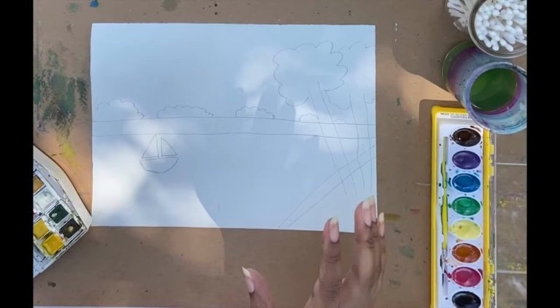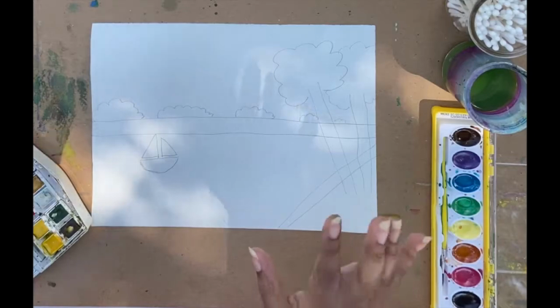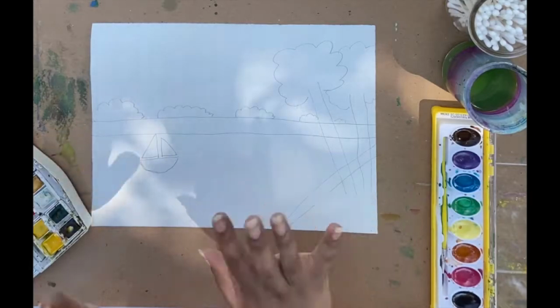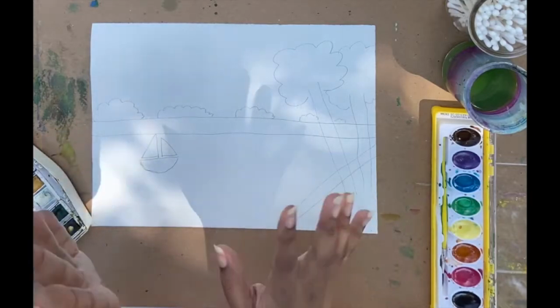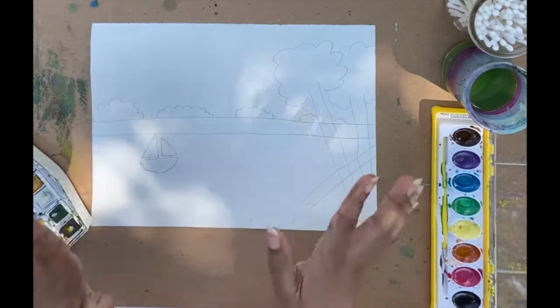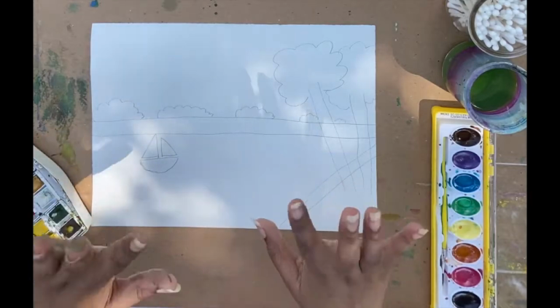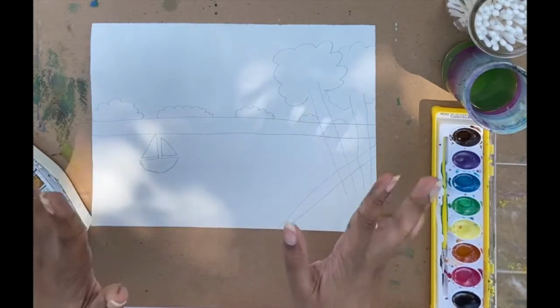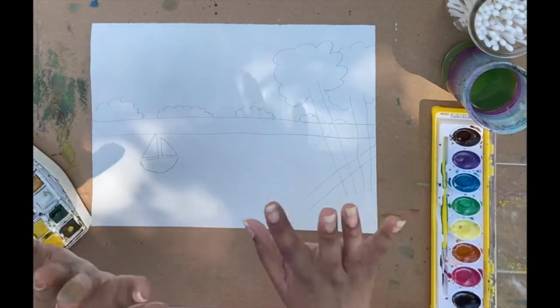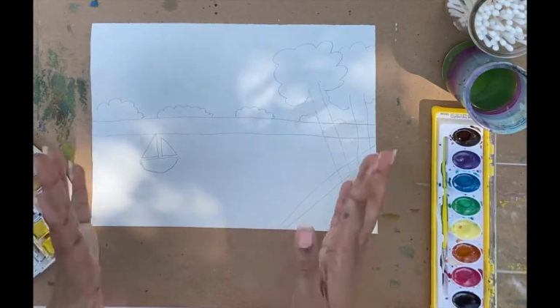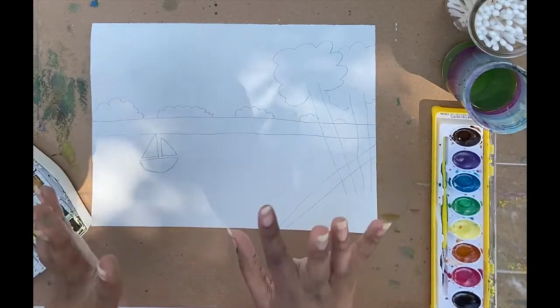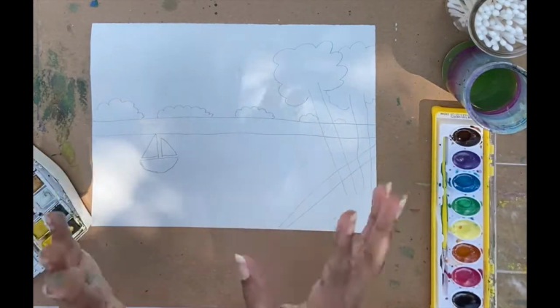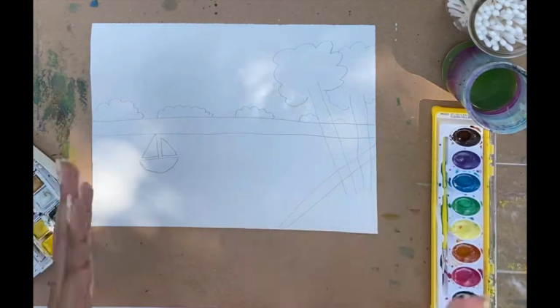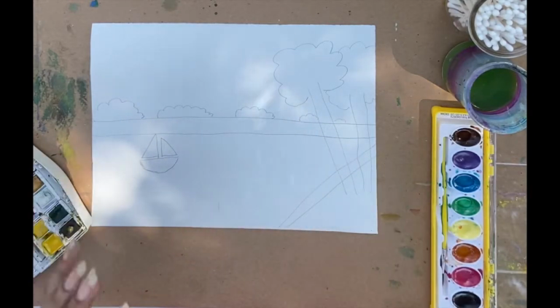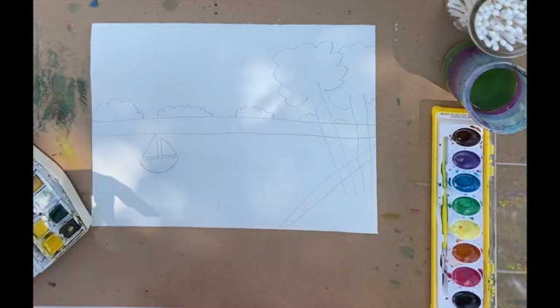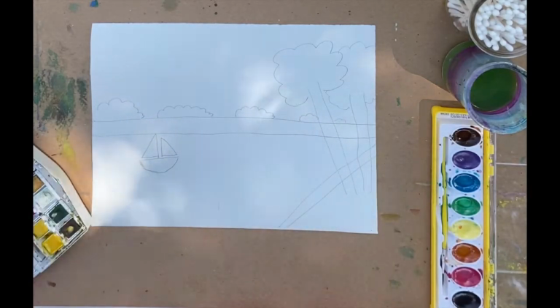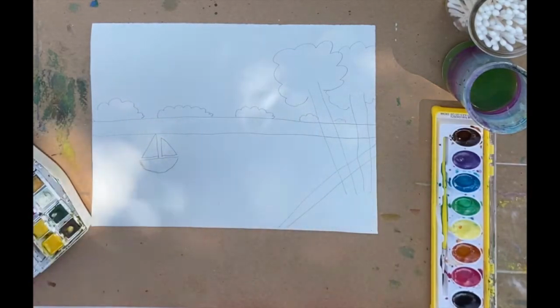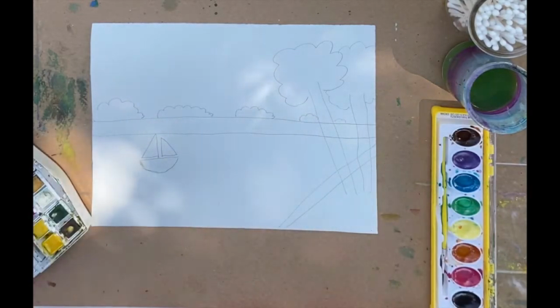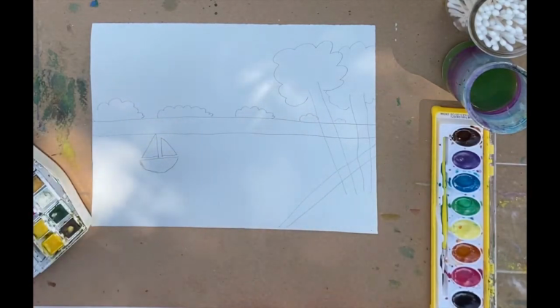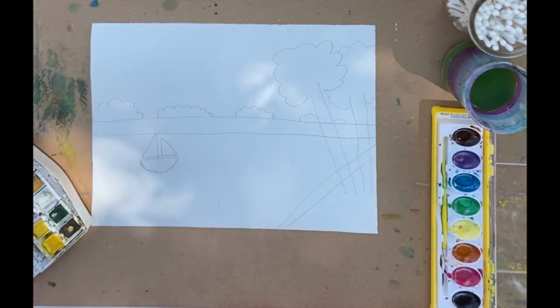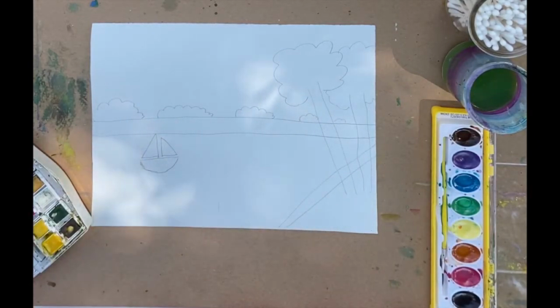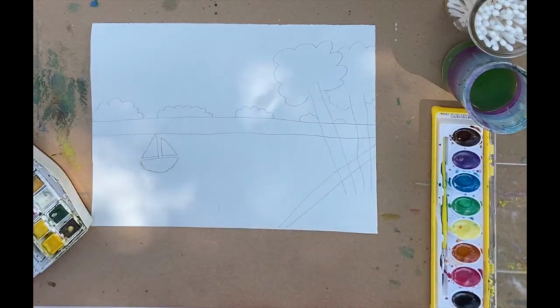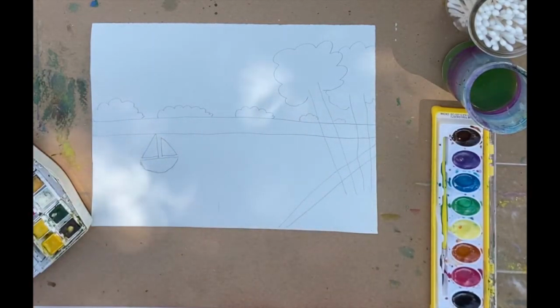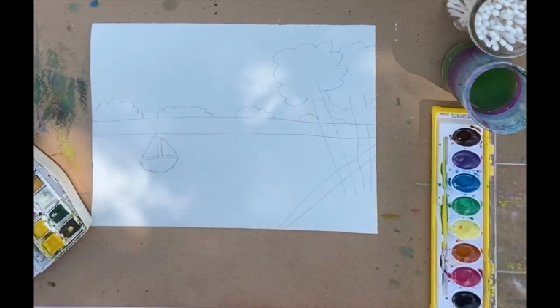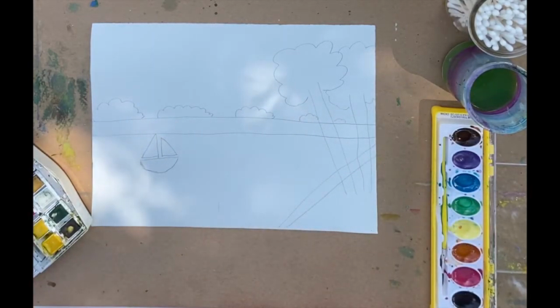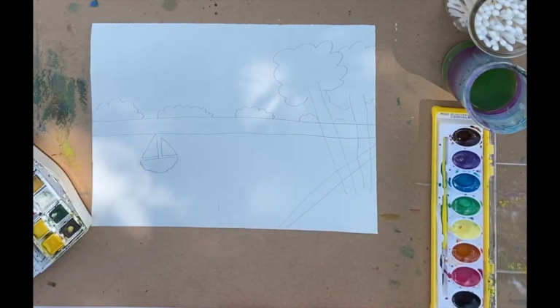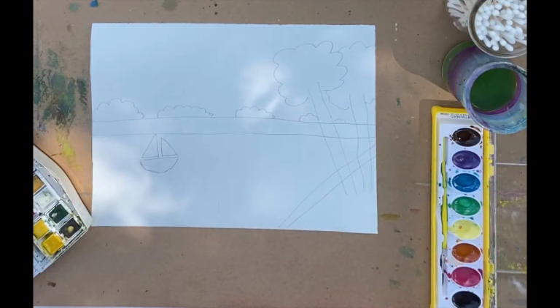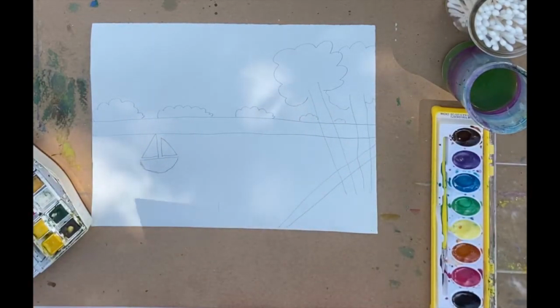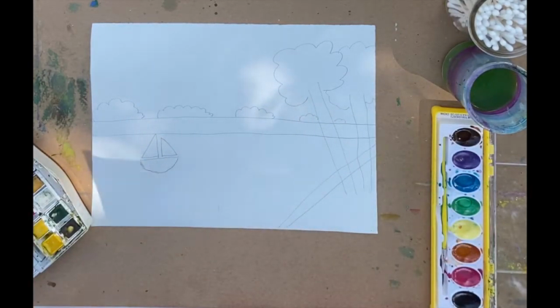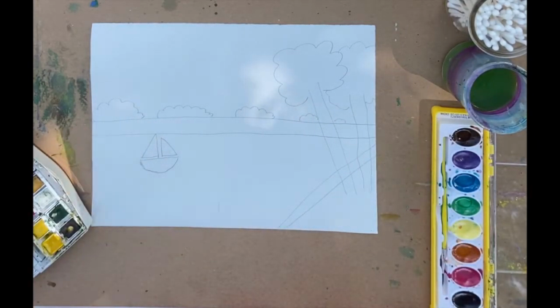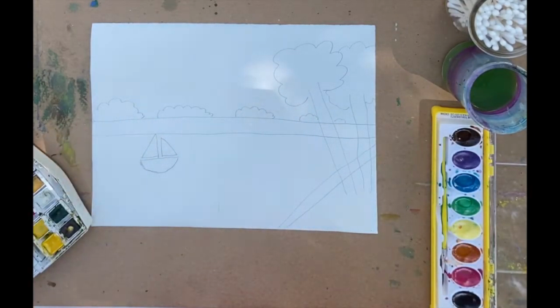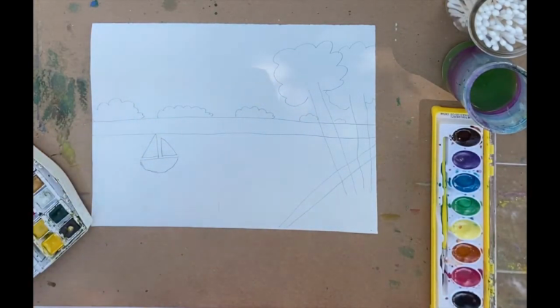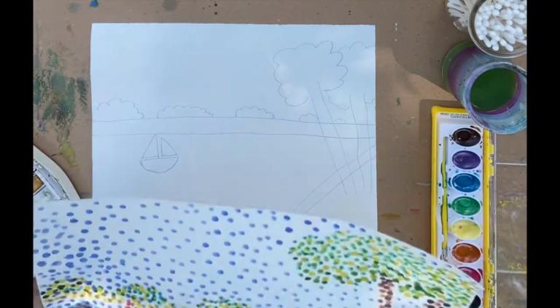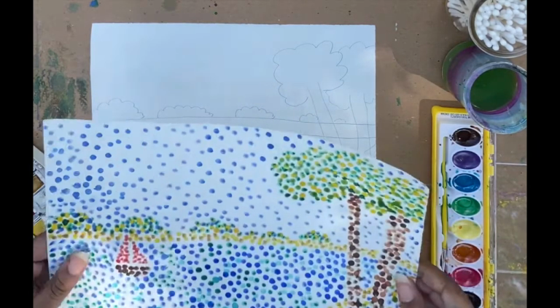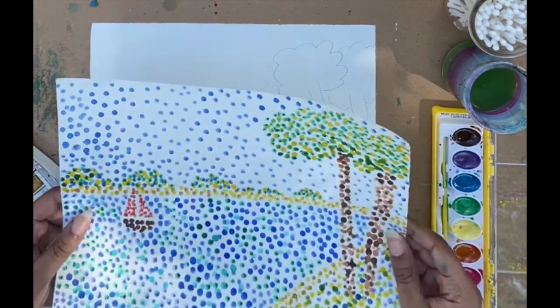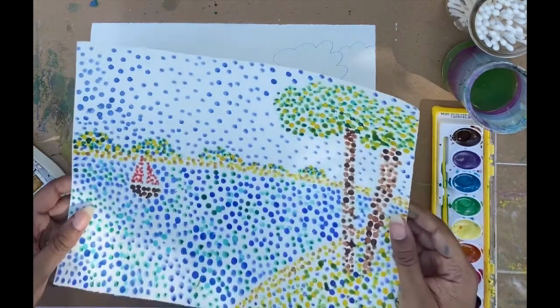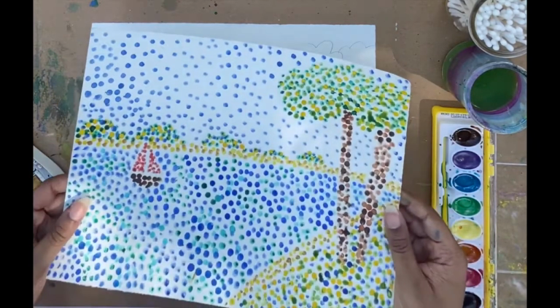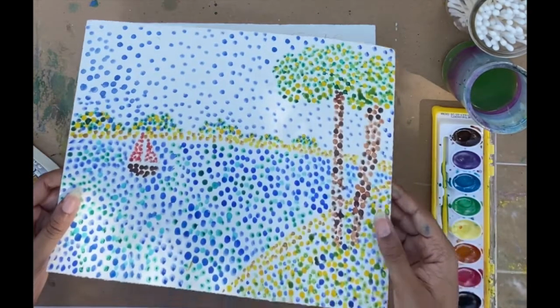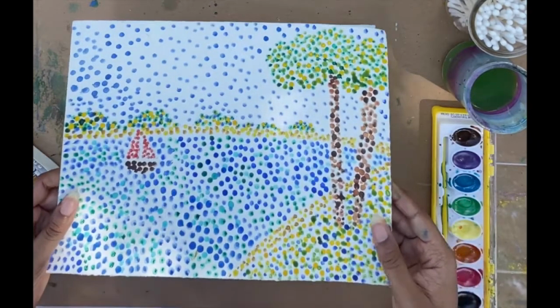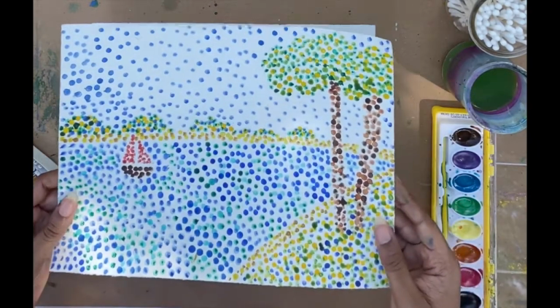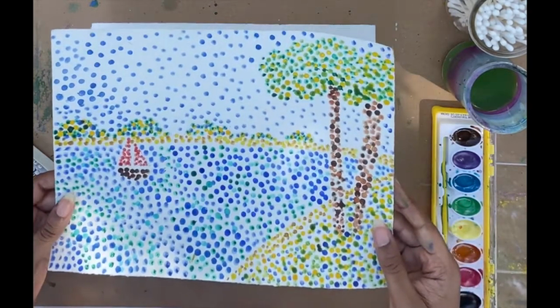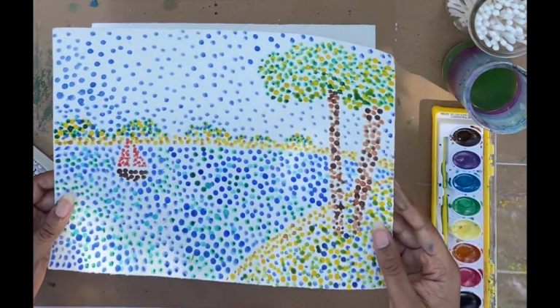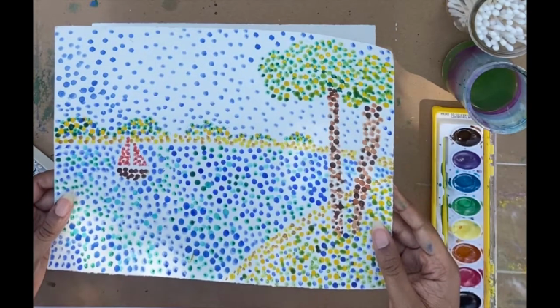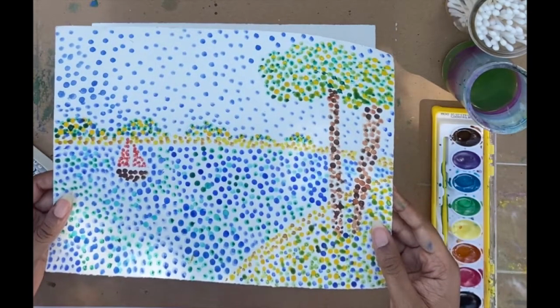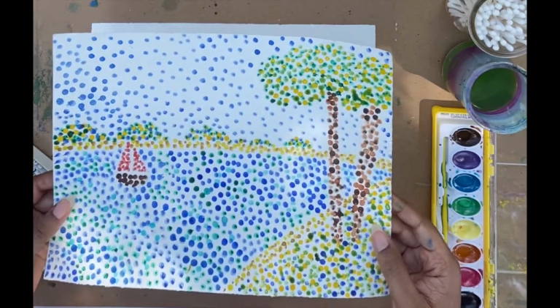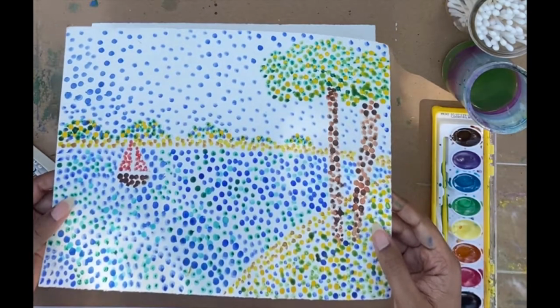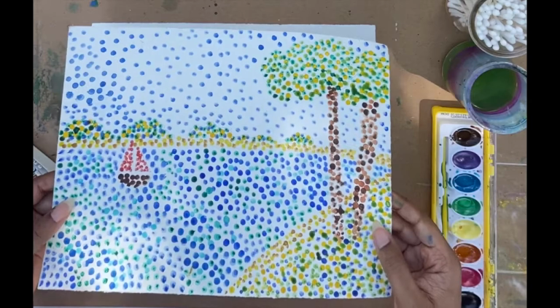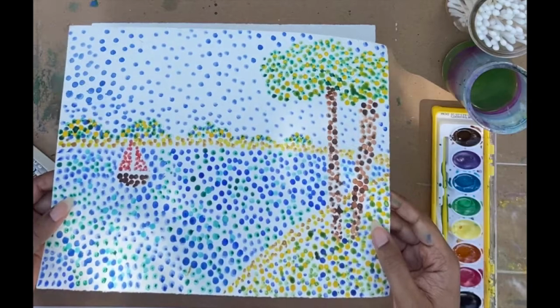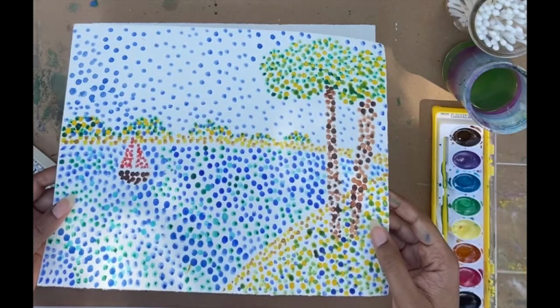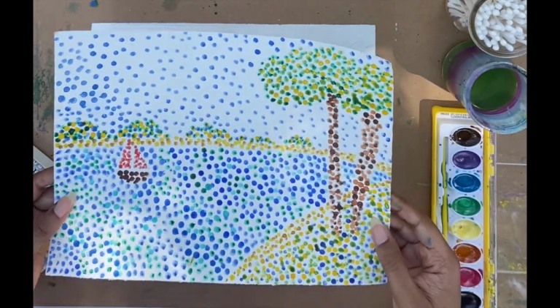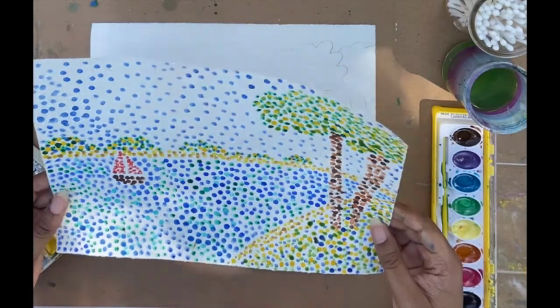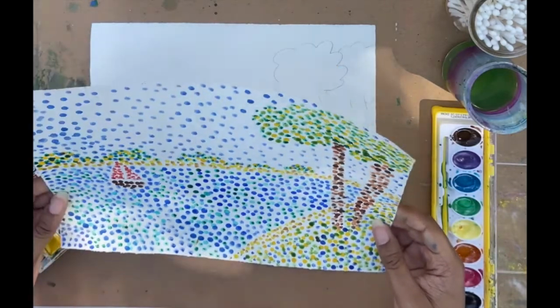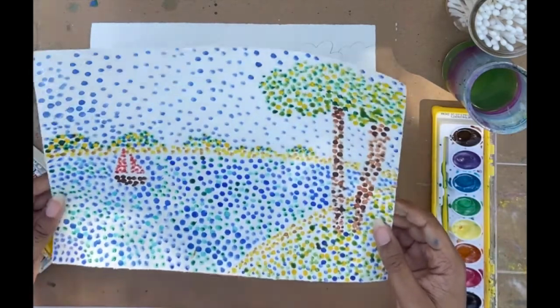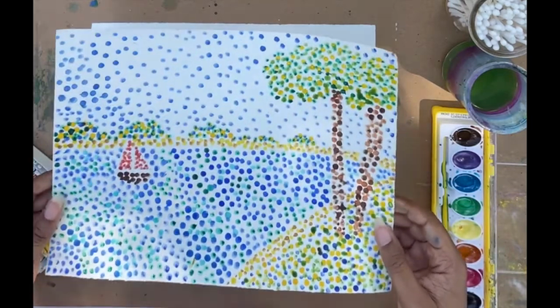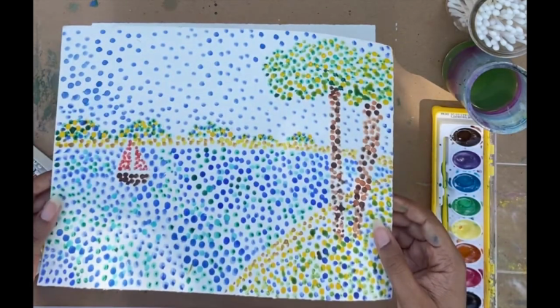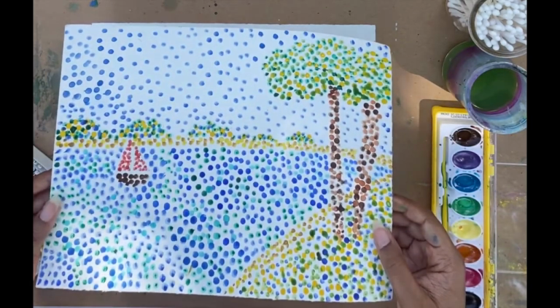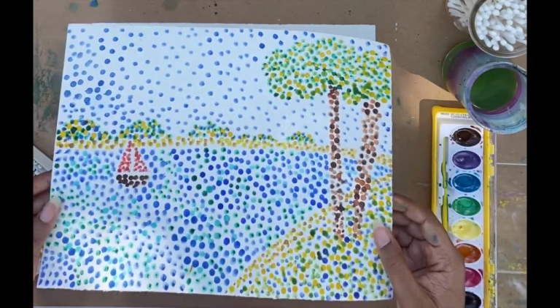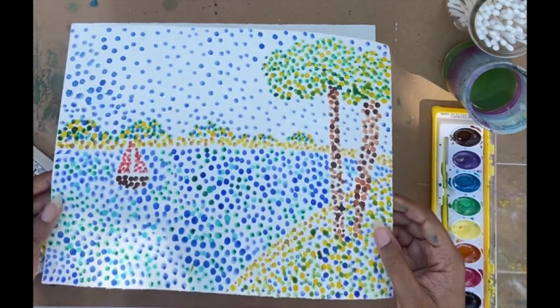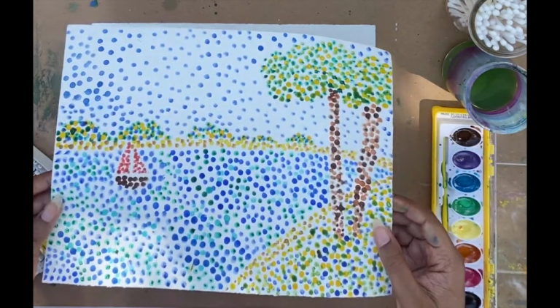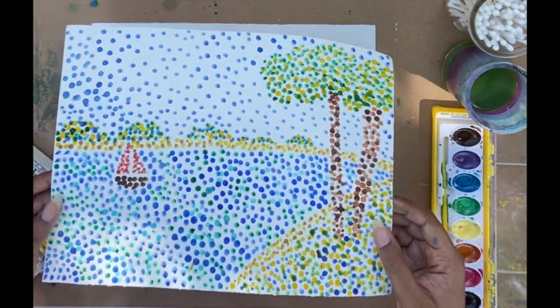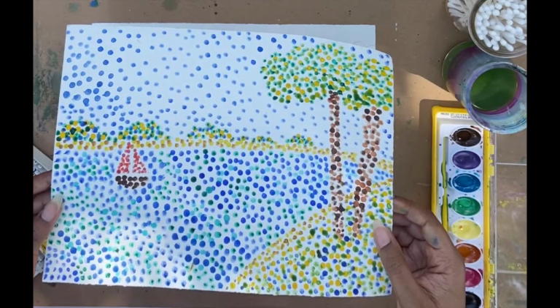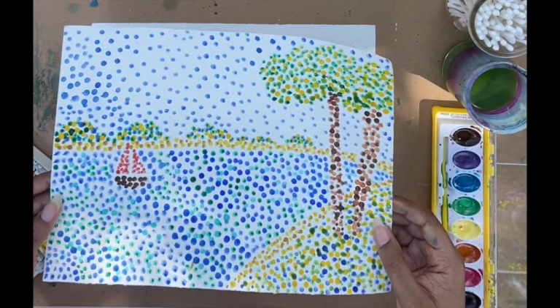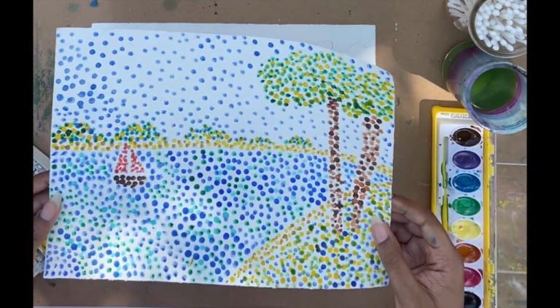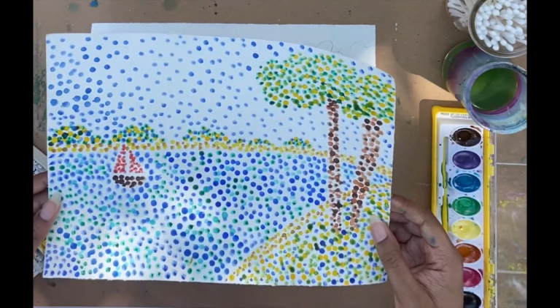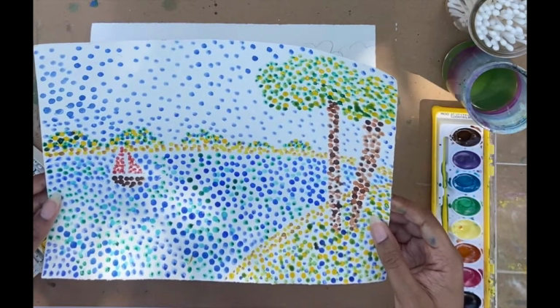Hi friends! Today we're going to be doing our Q-tip pointillism landscapes.